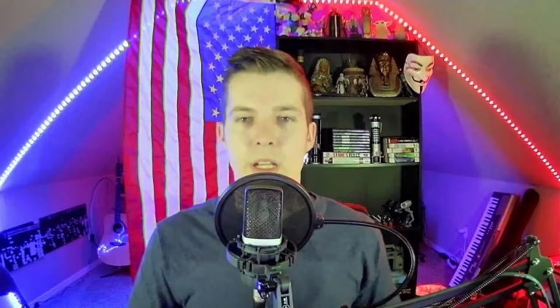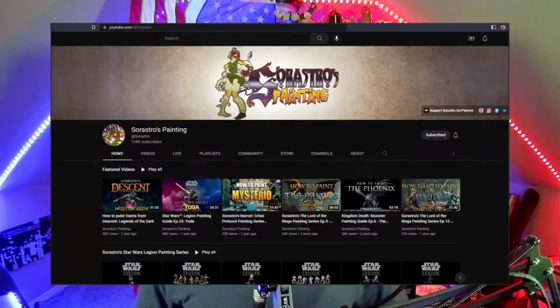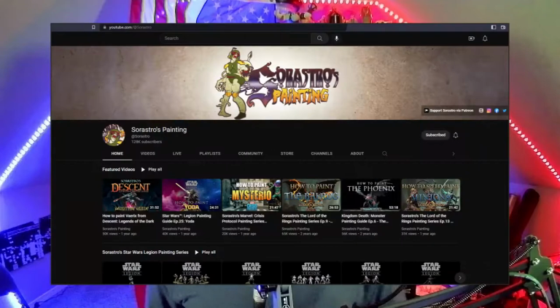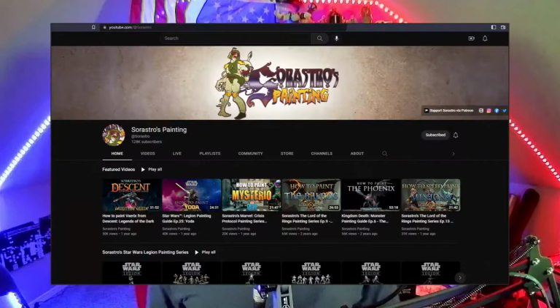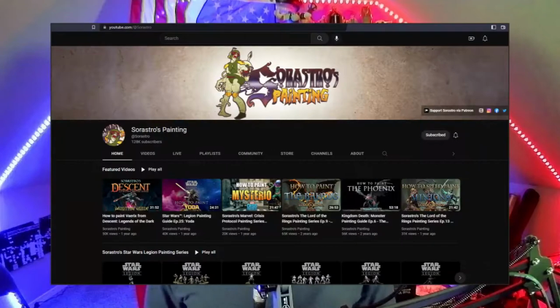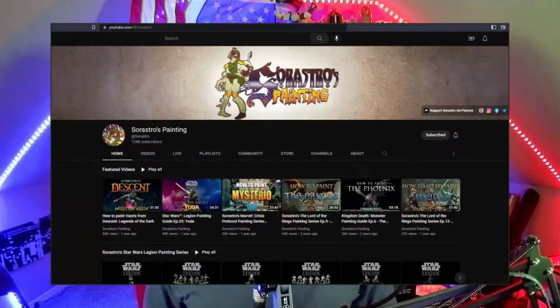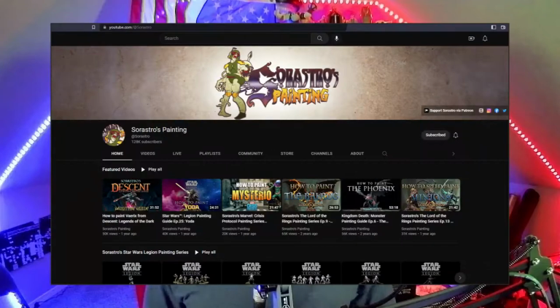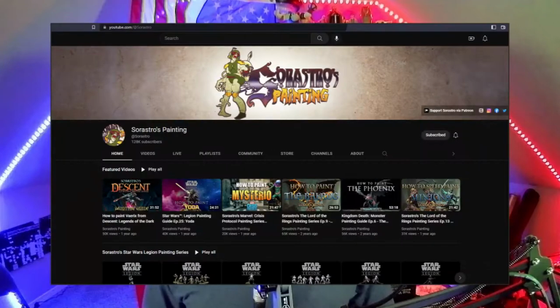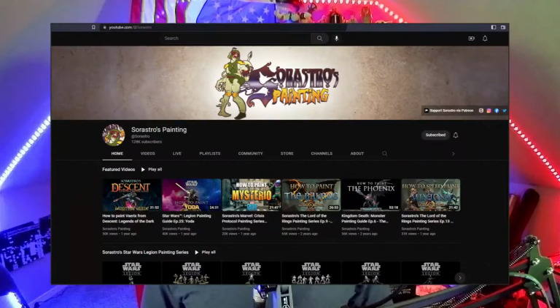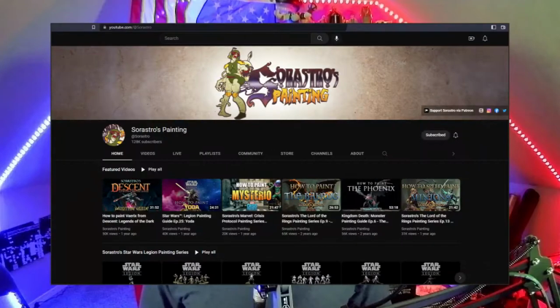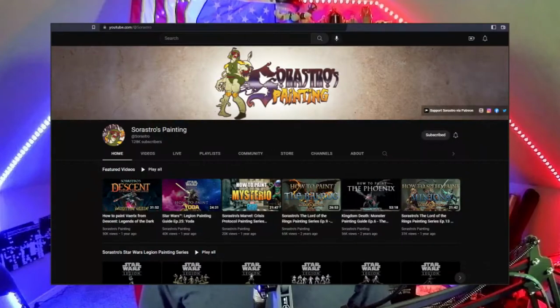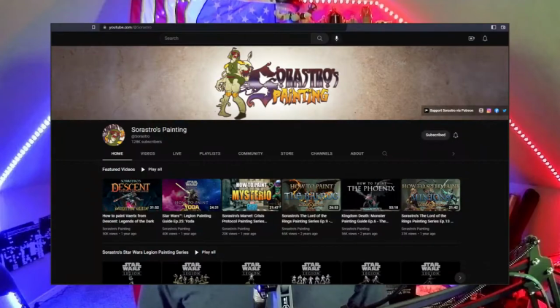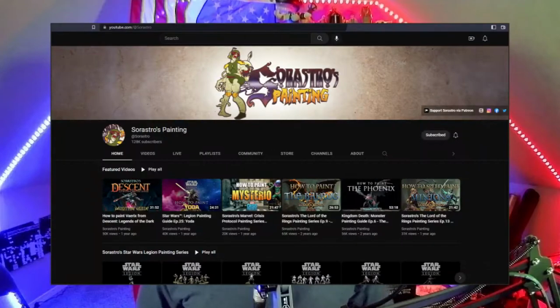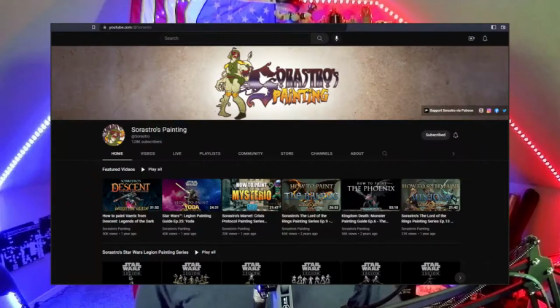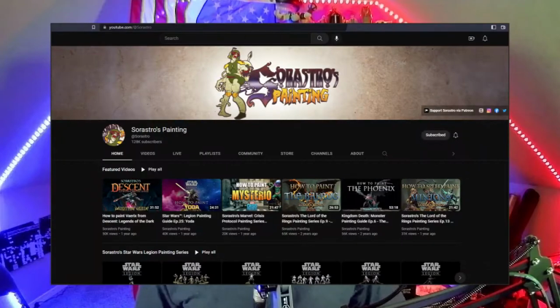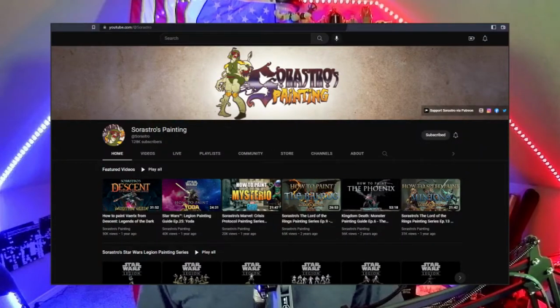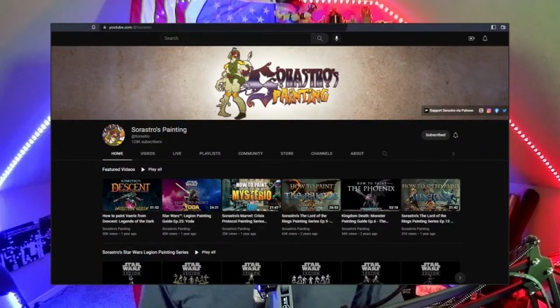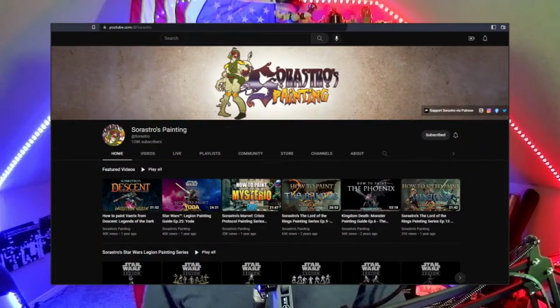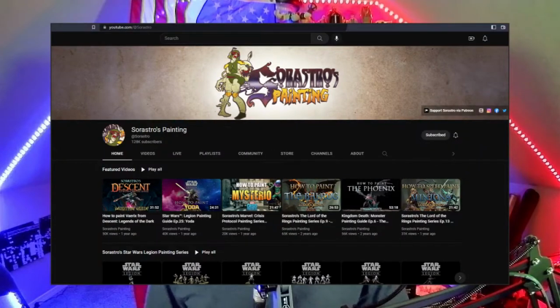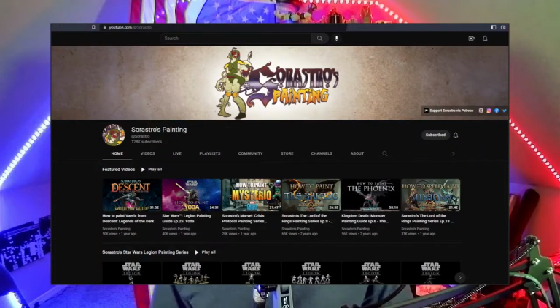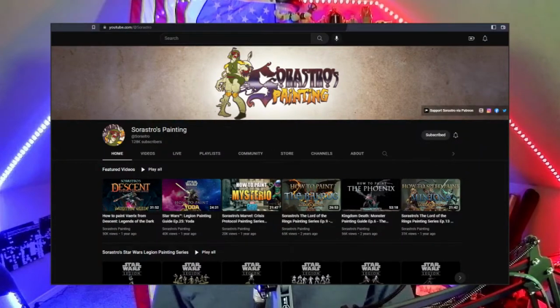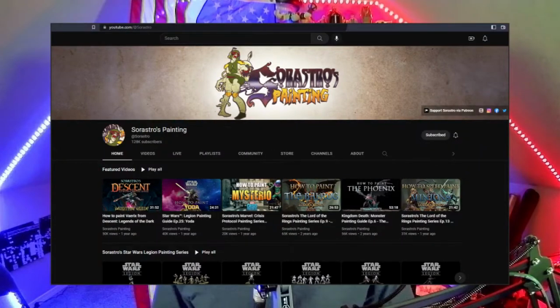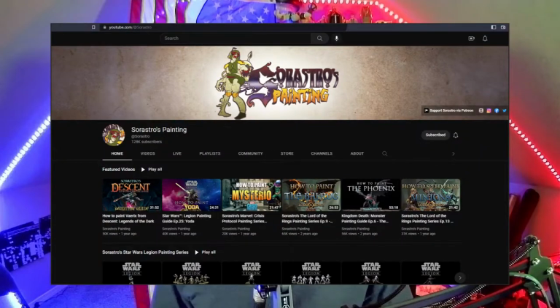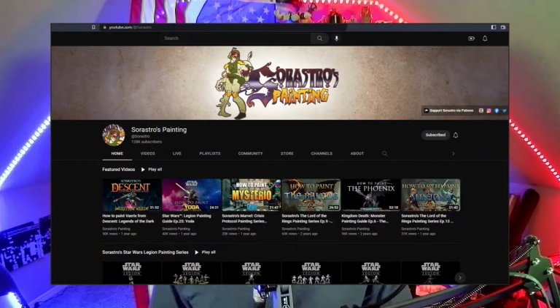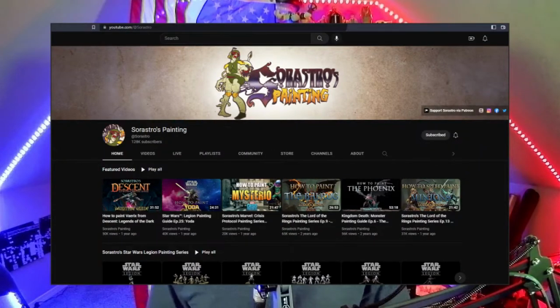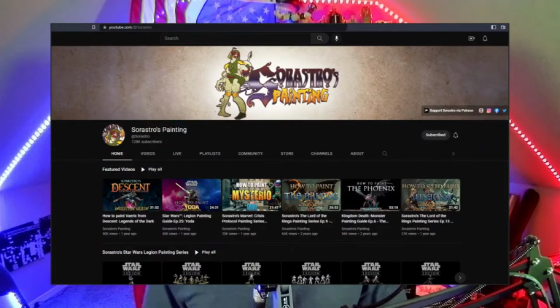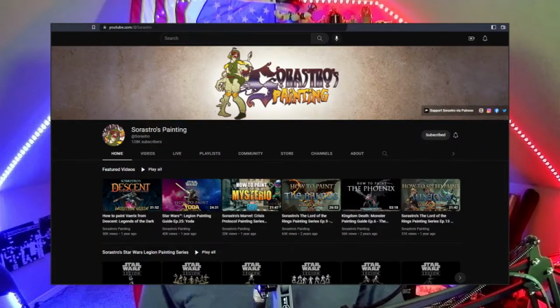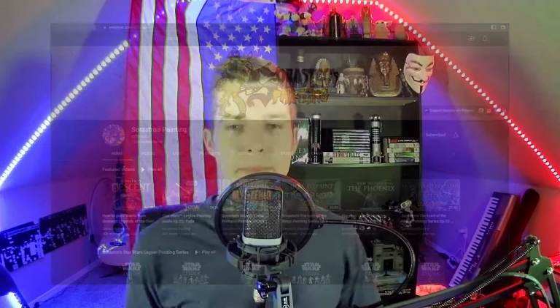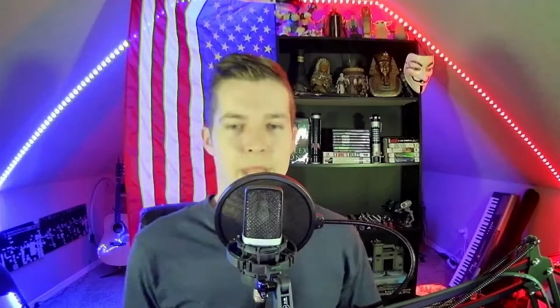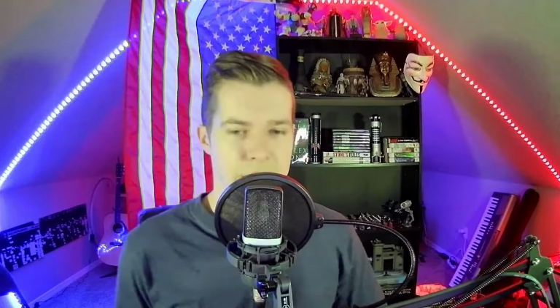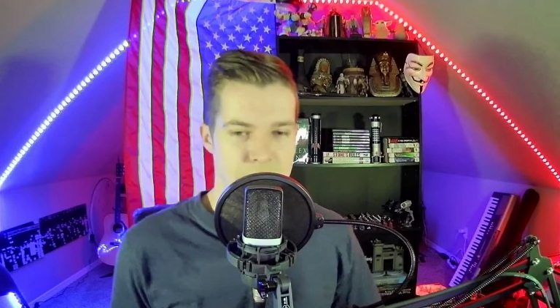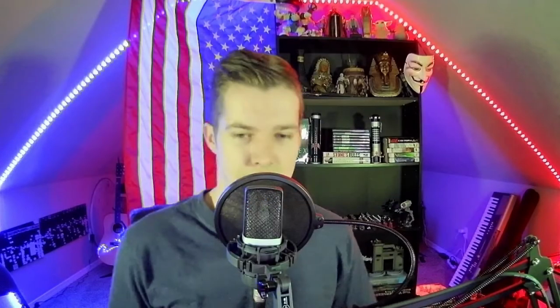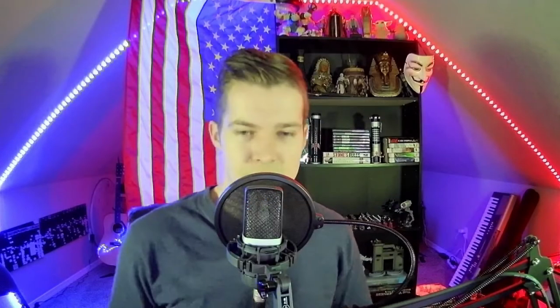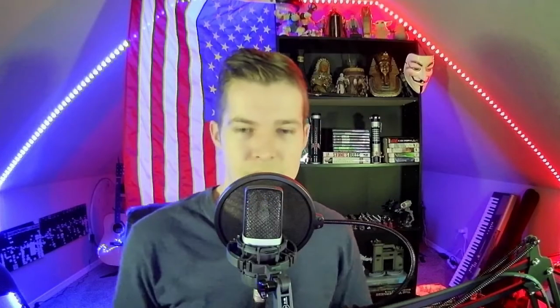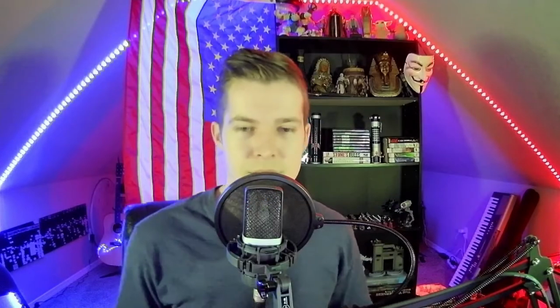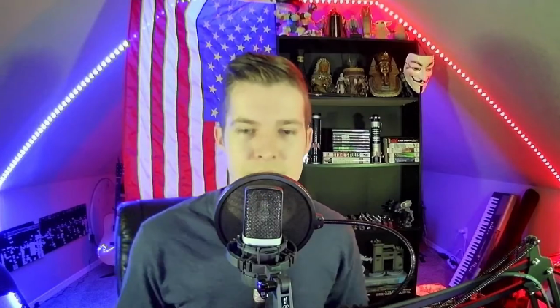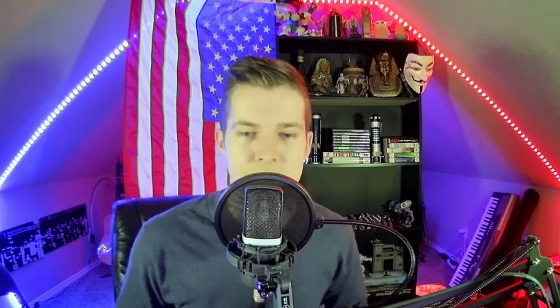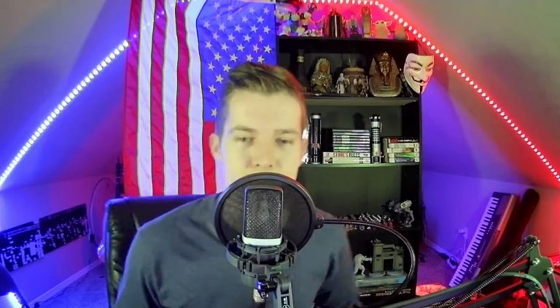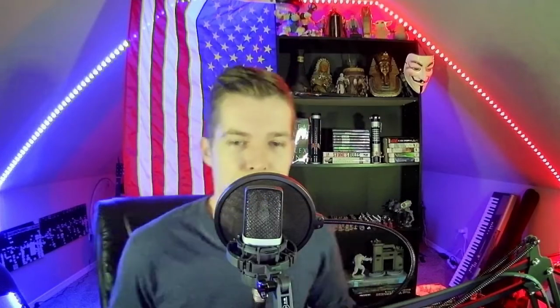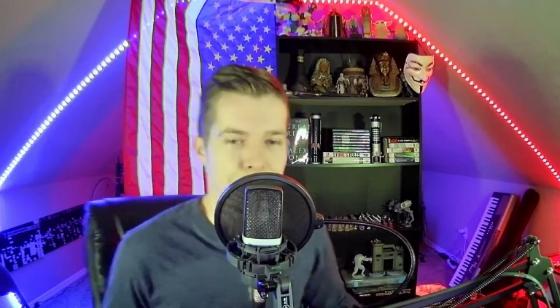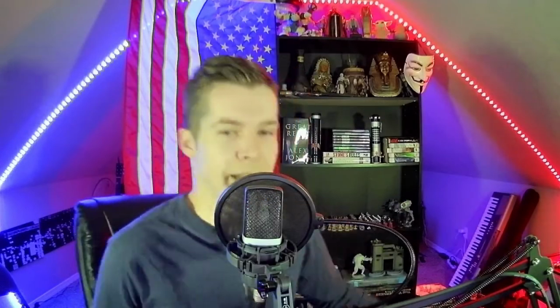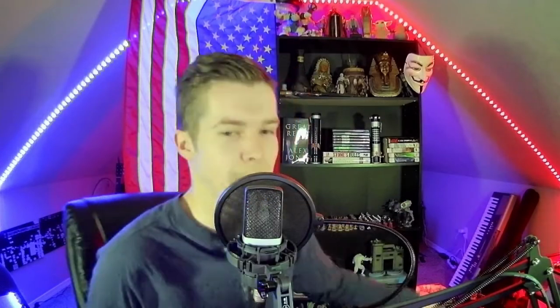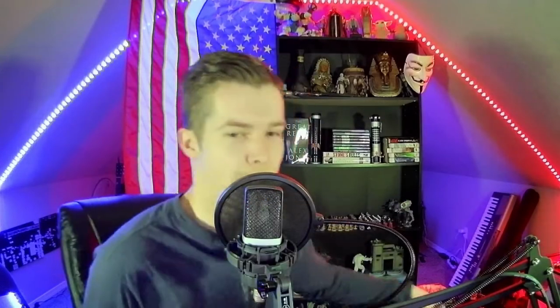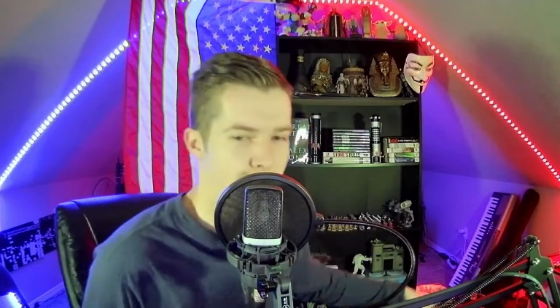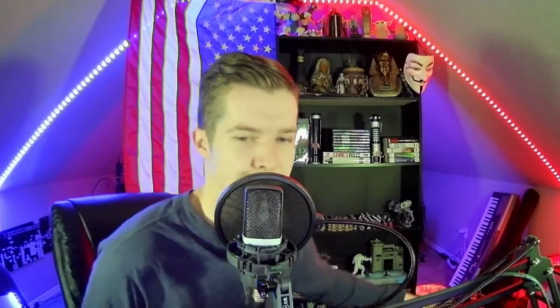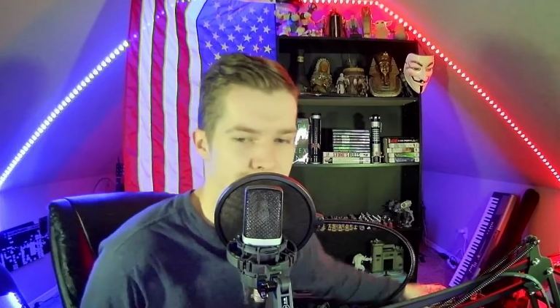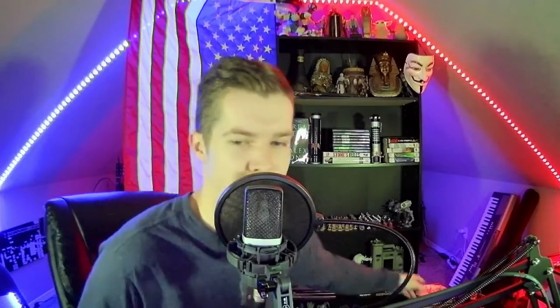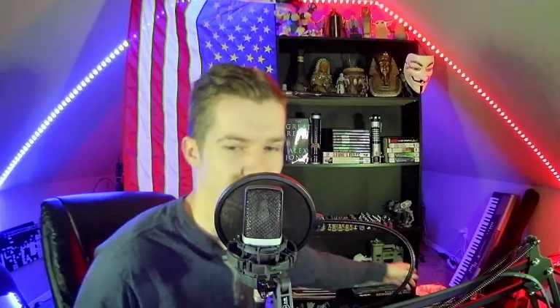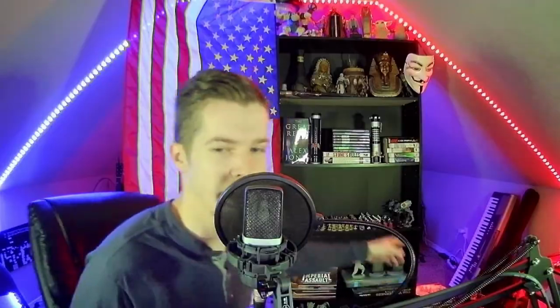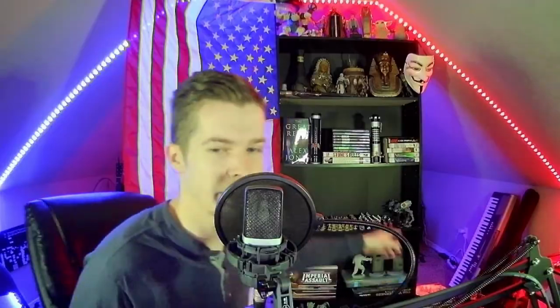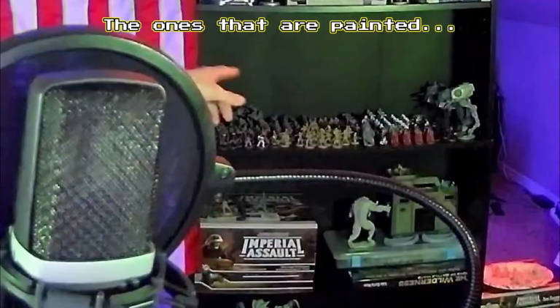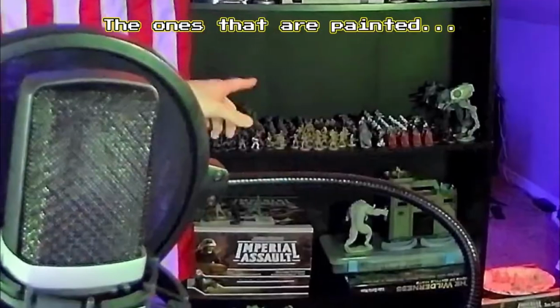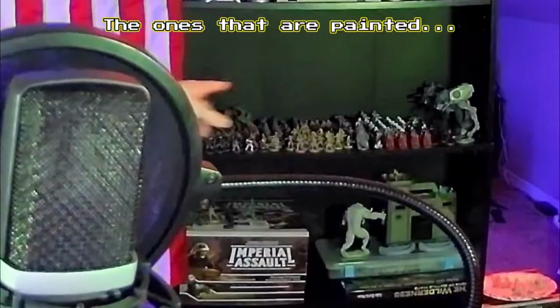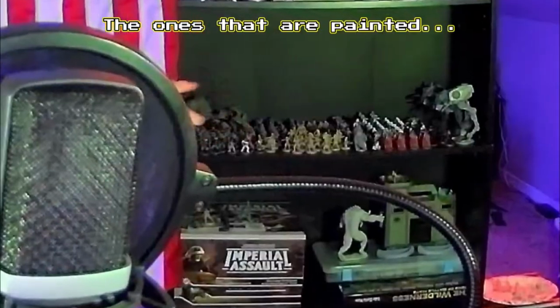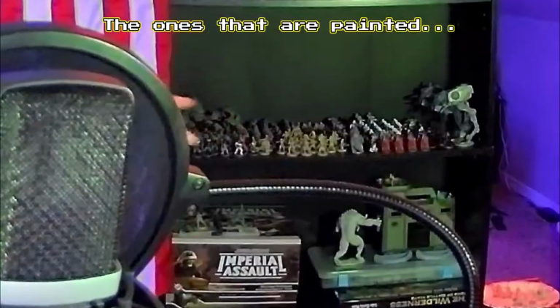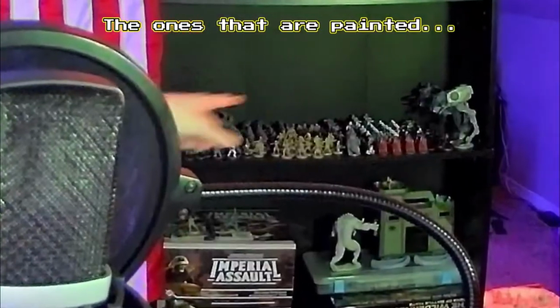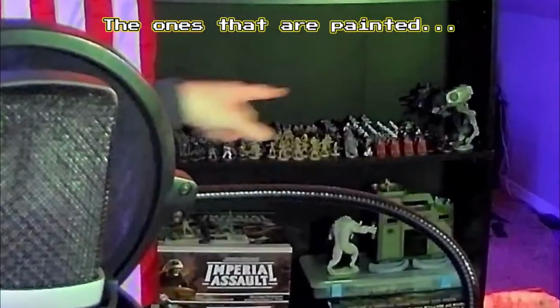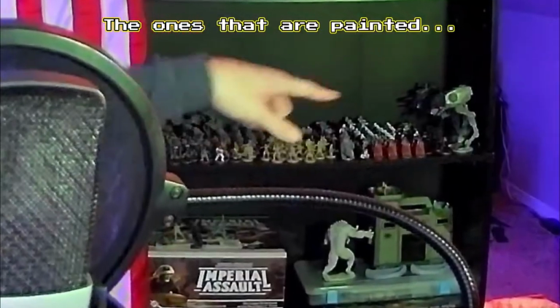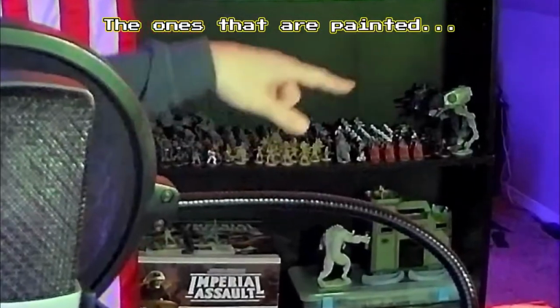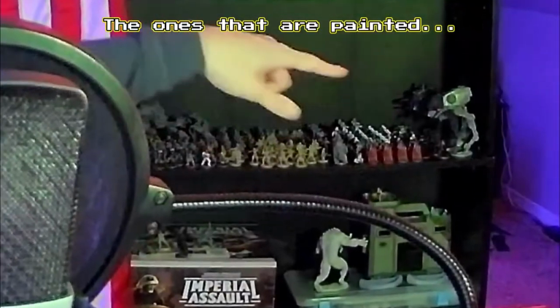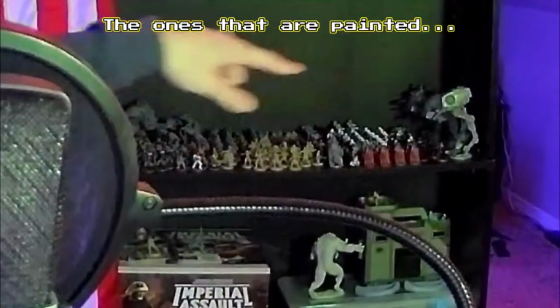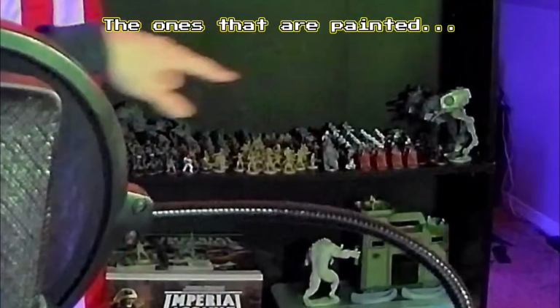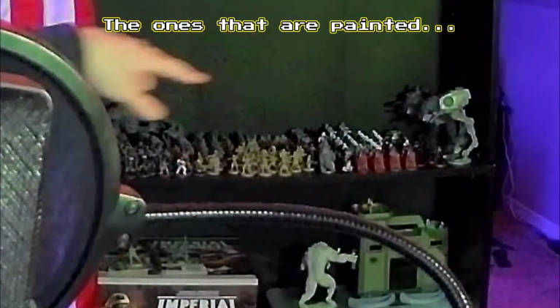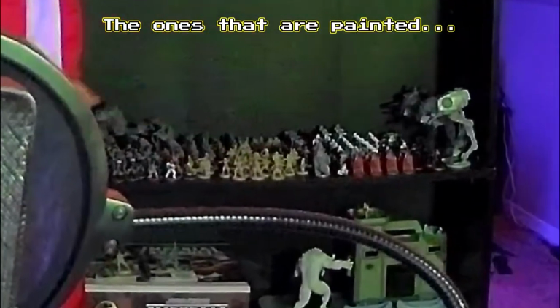Shout out to Sorastro for all his awesome painting tutorials. He's the reason I was able to paint all these right here — all those.